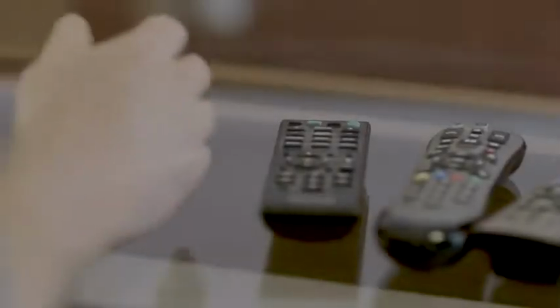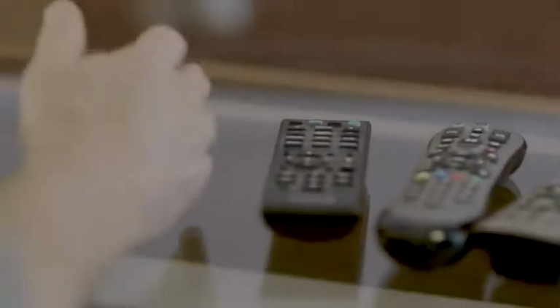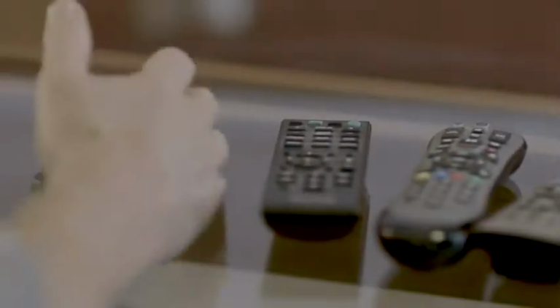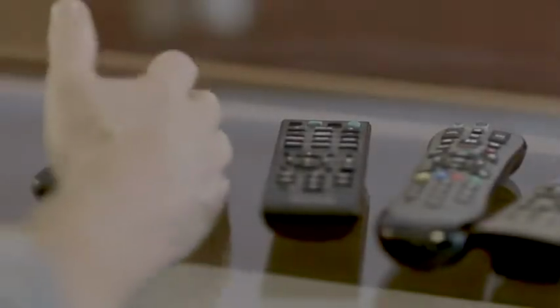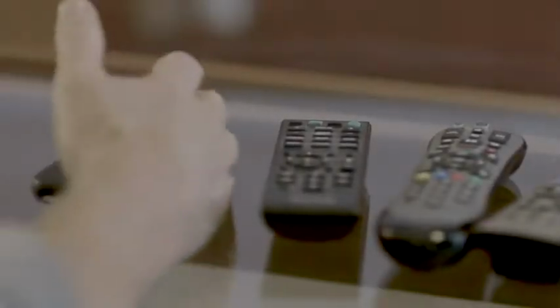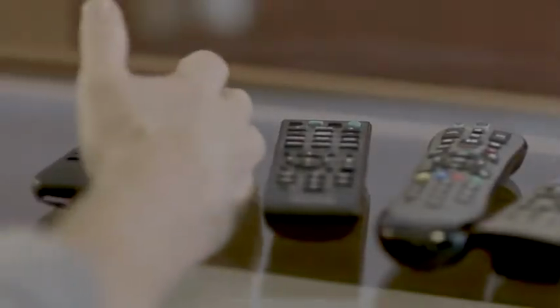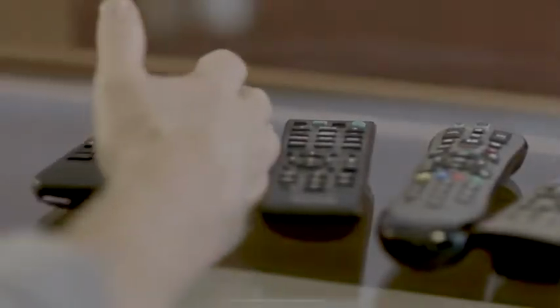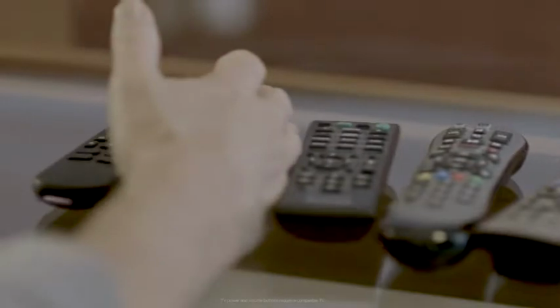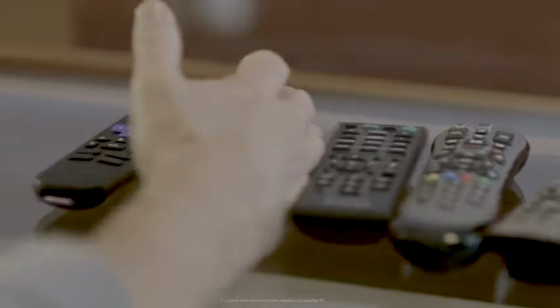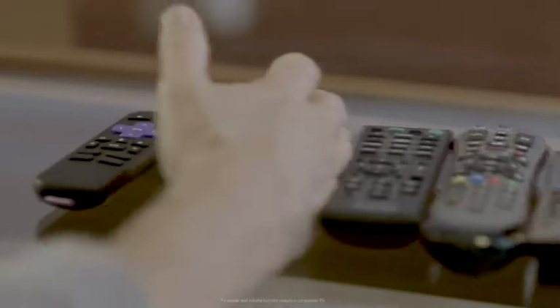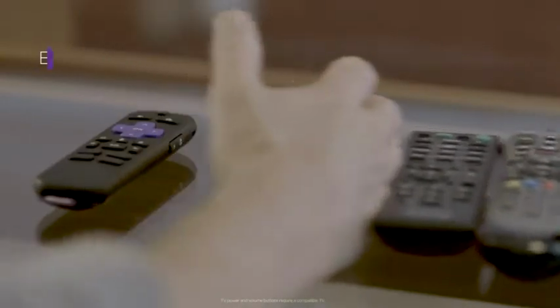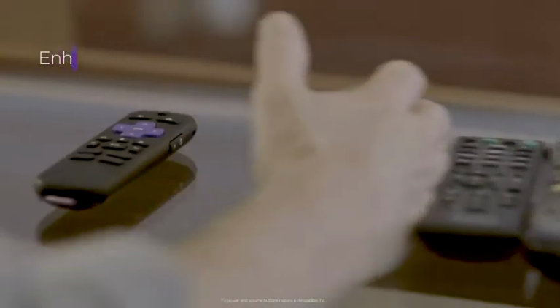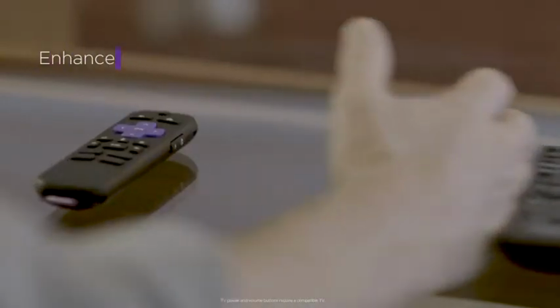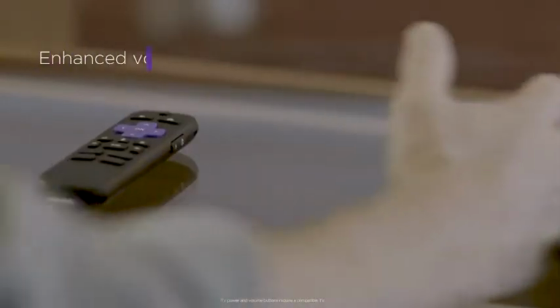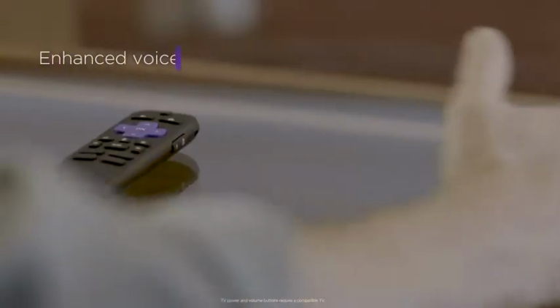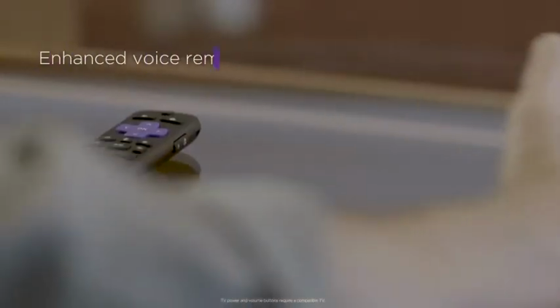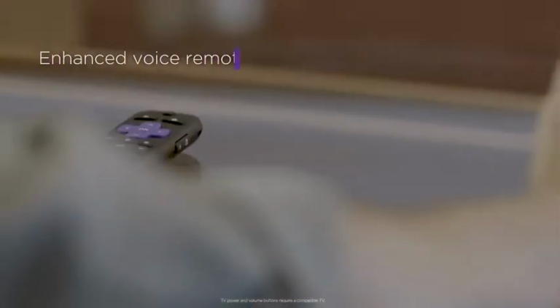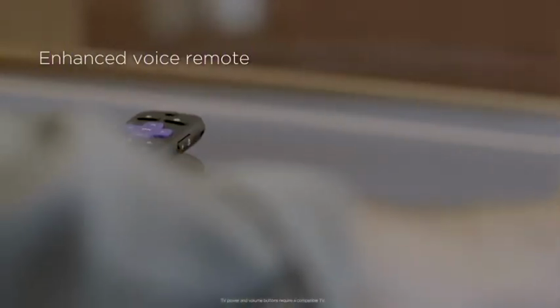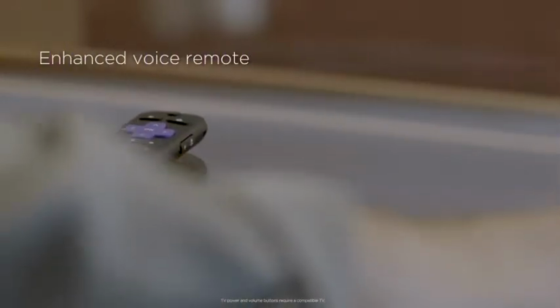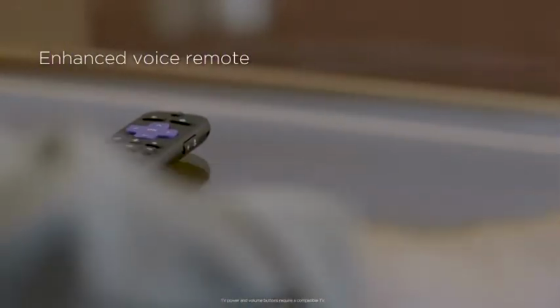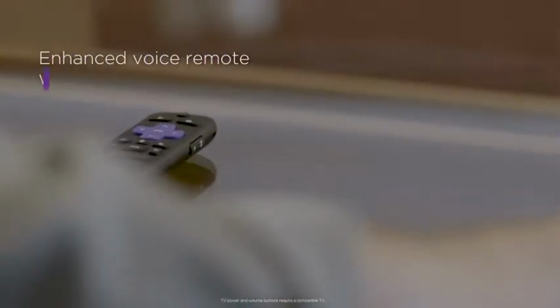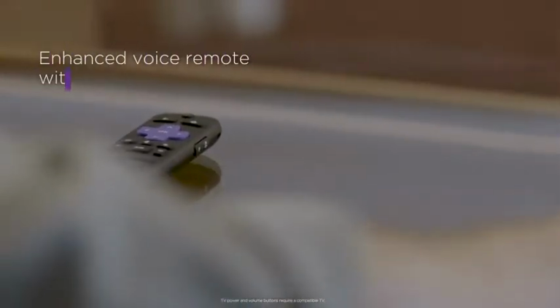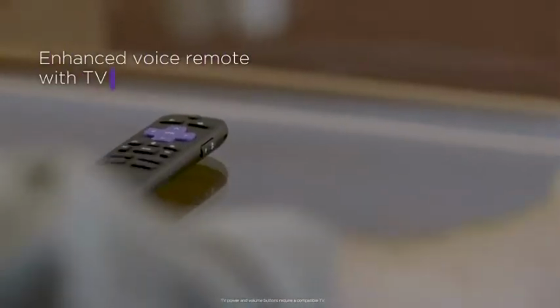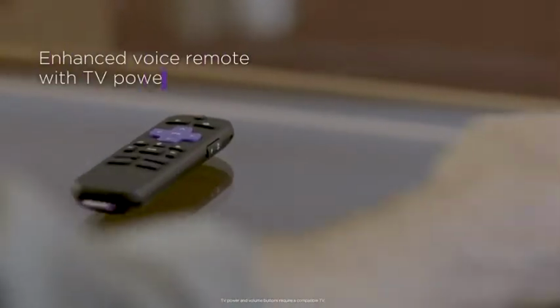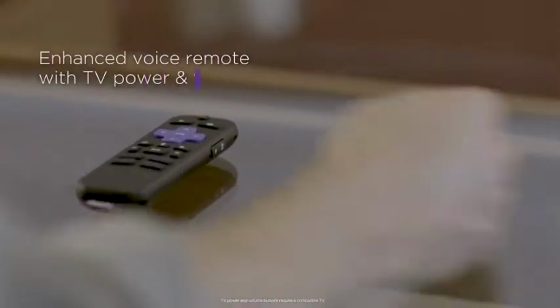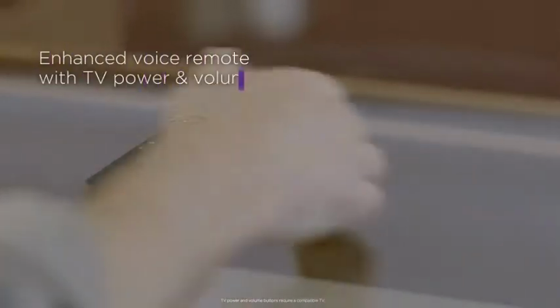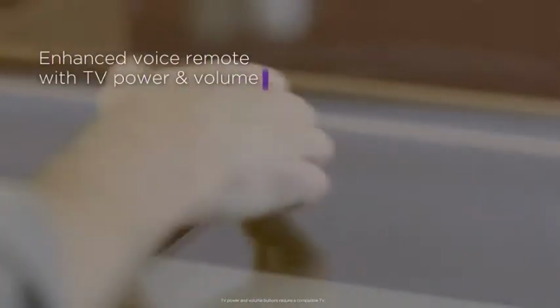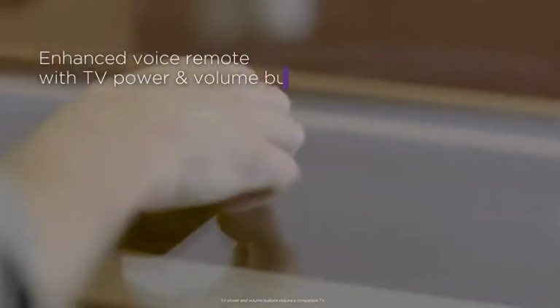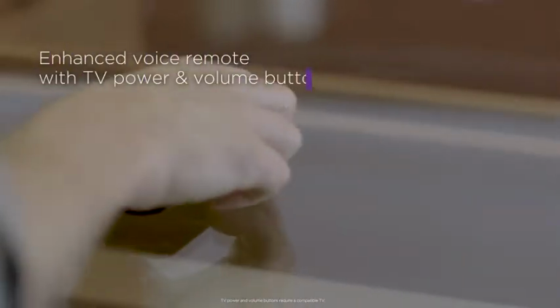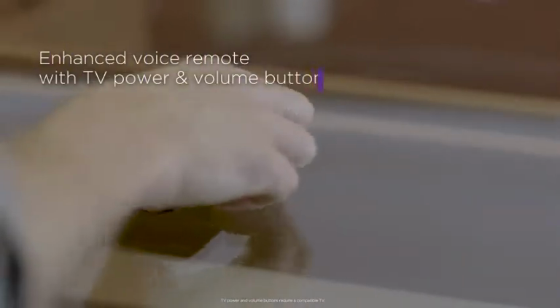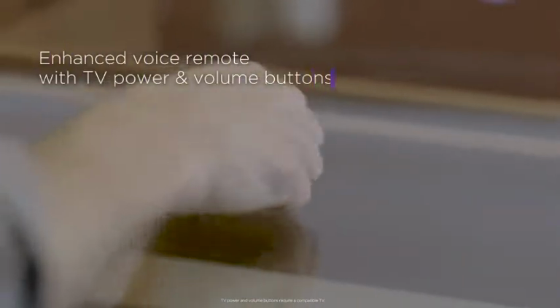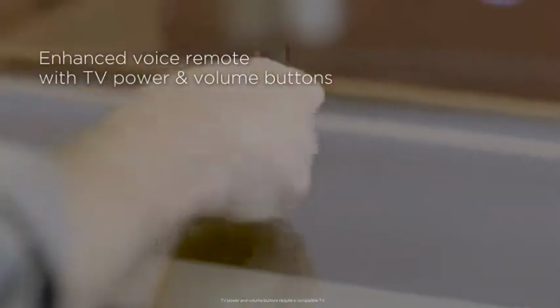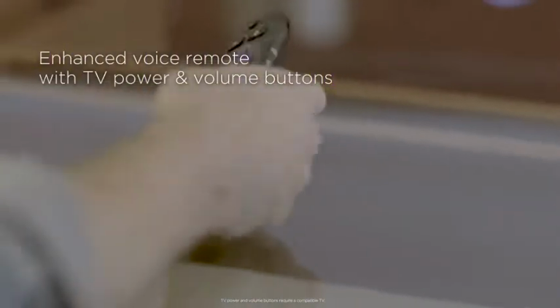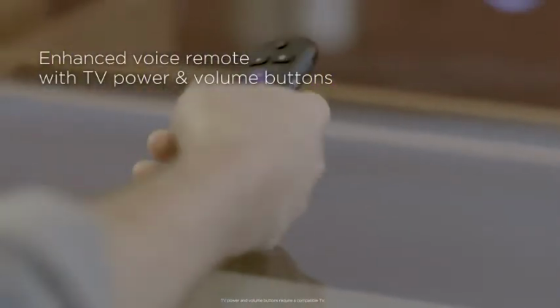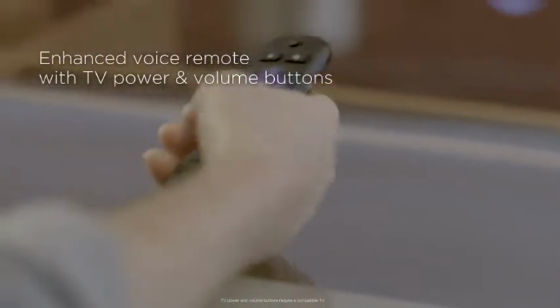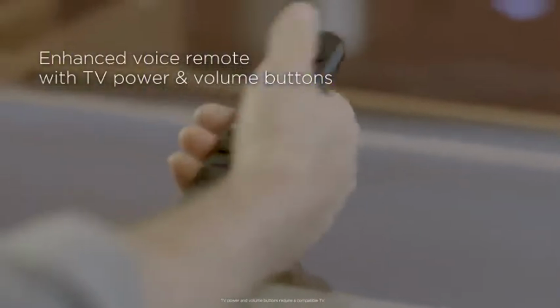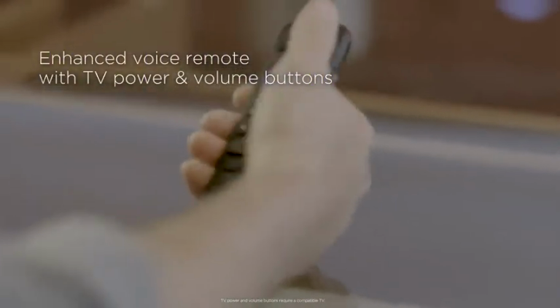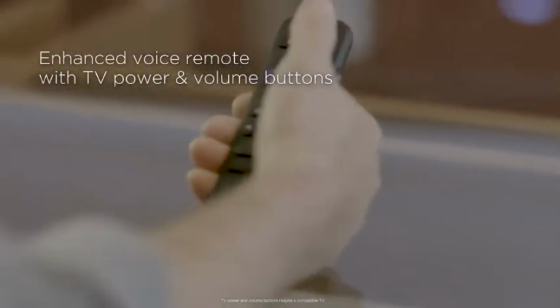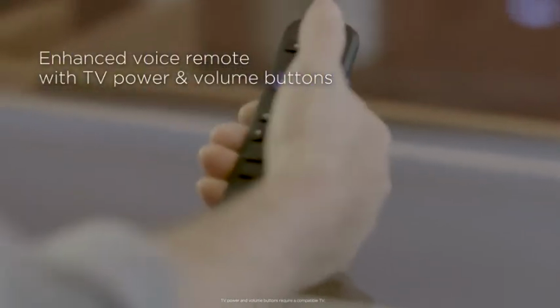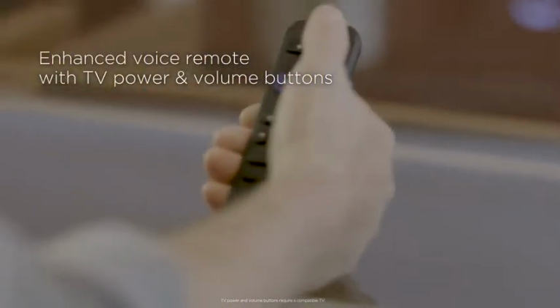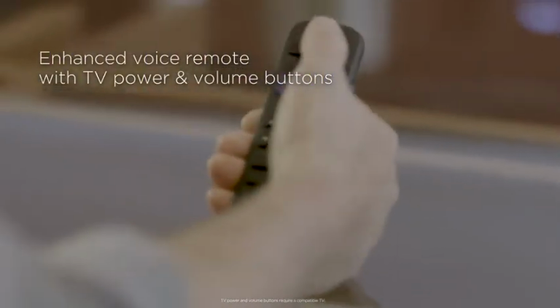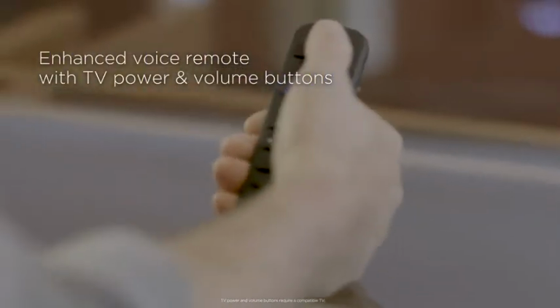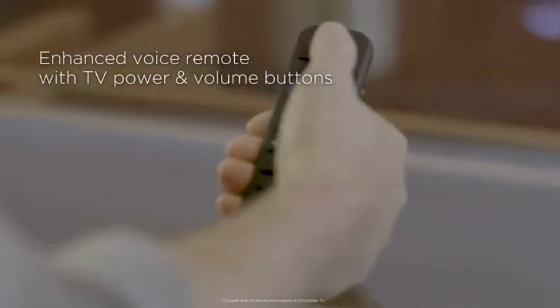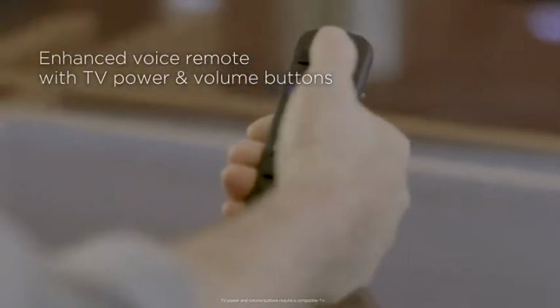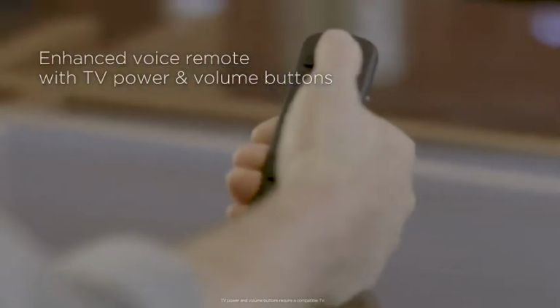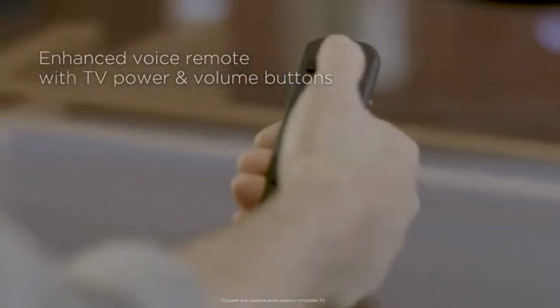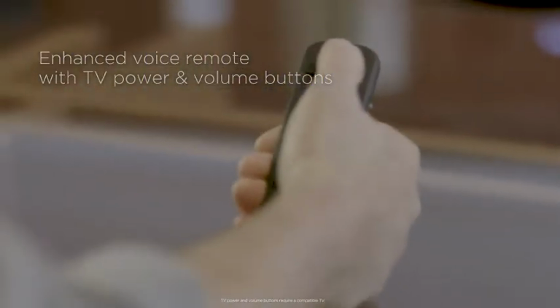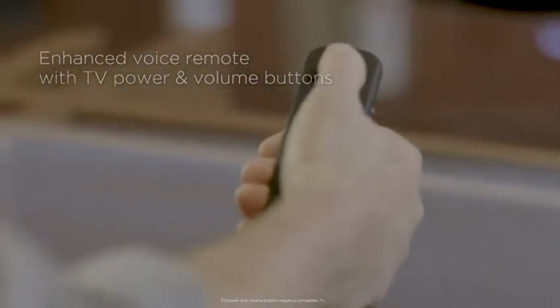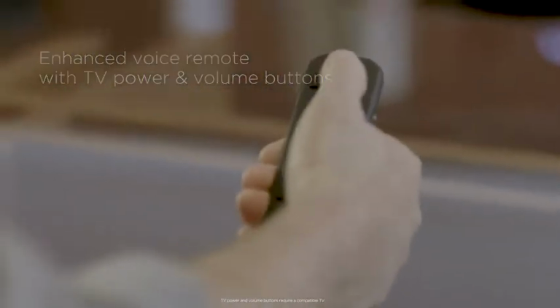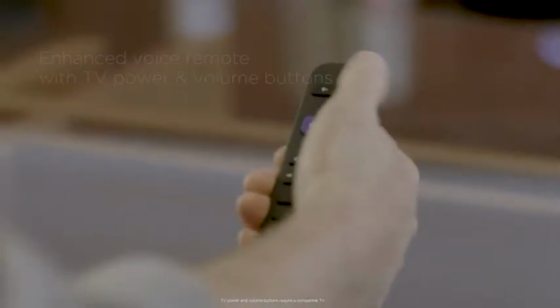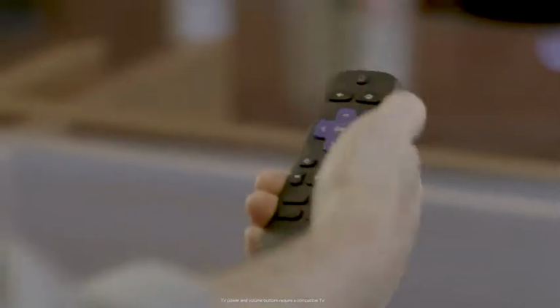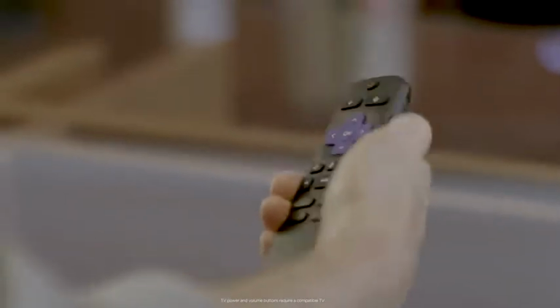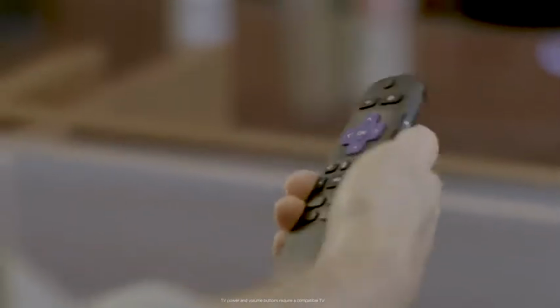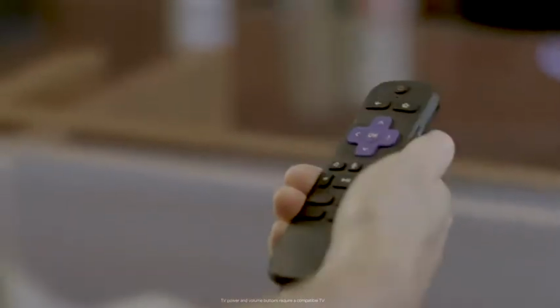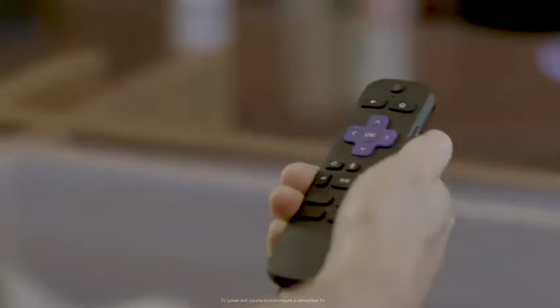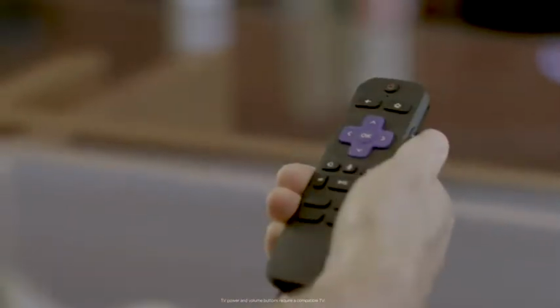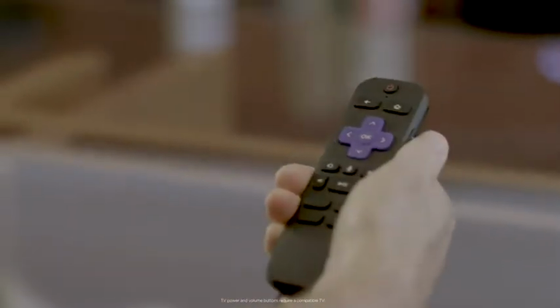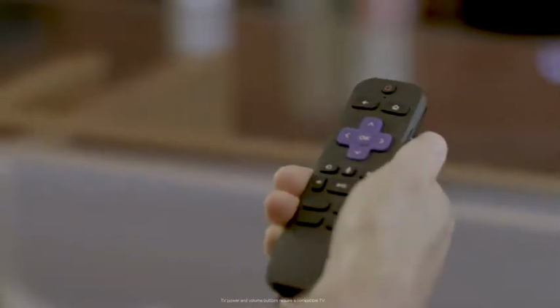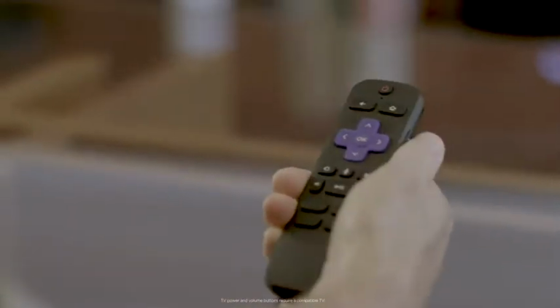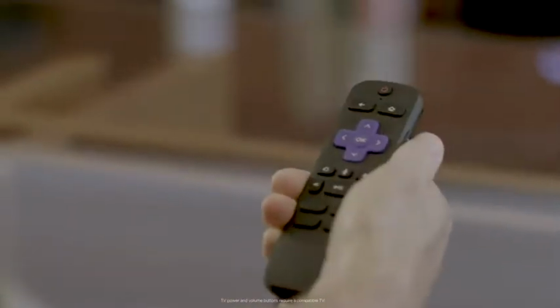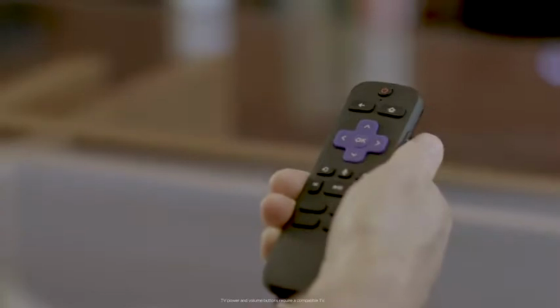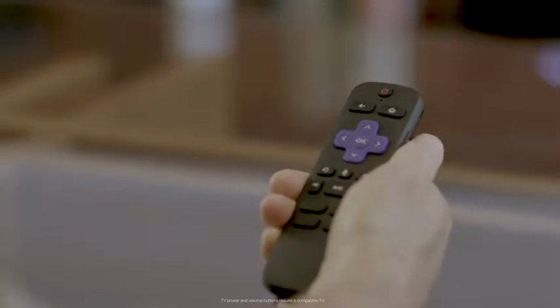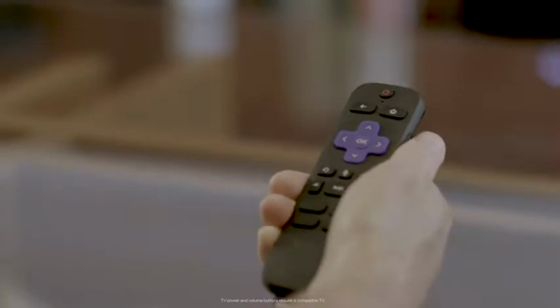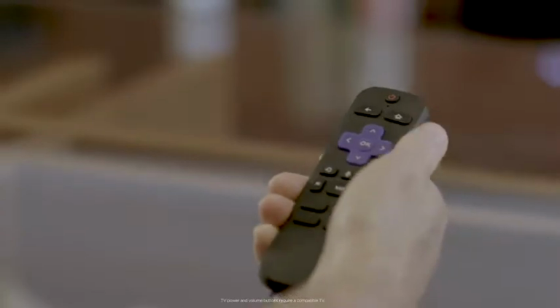An enhanced voice remote, including TV power and volume buttons, means no more juggling remotes.